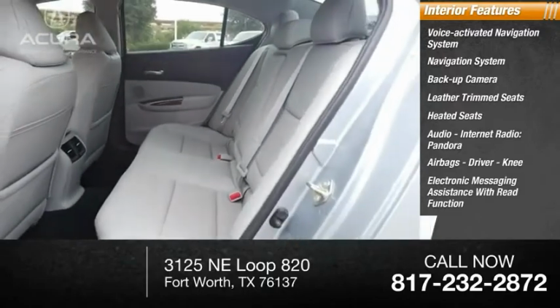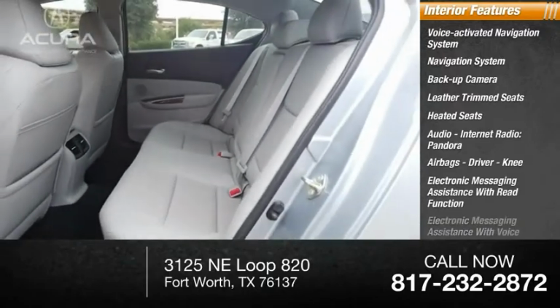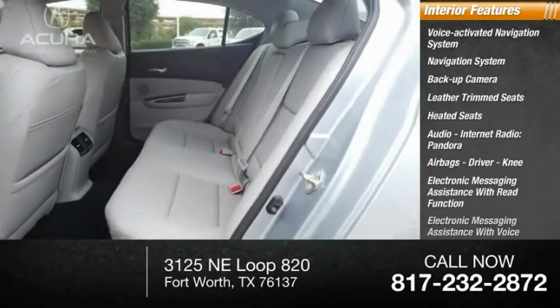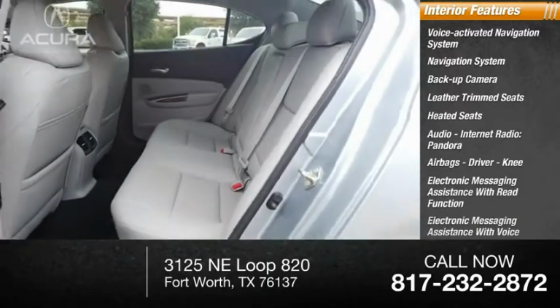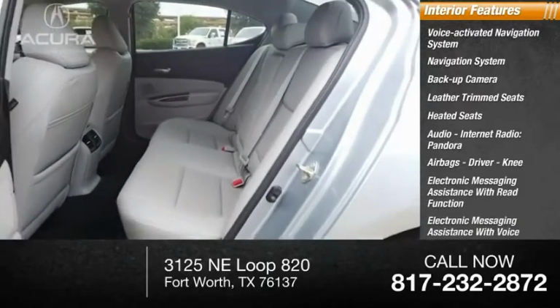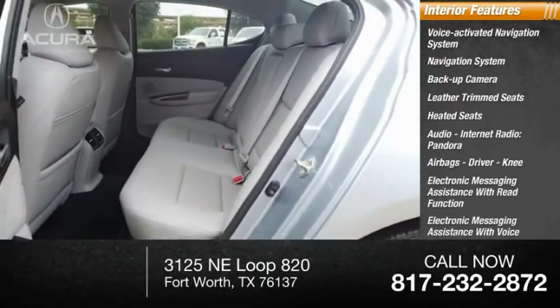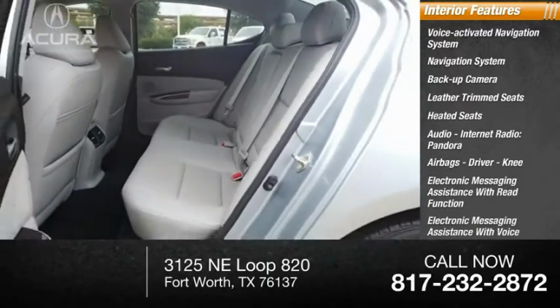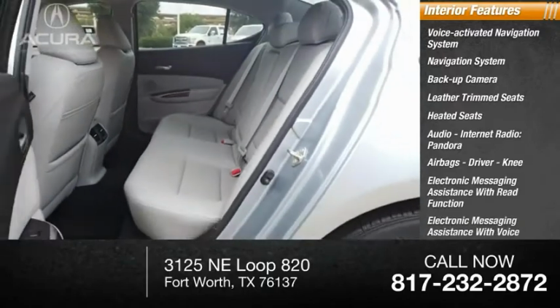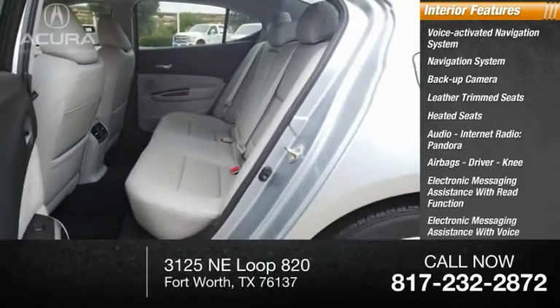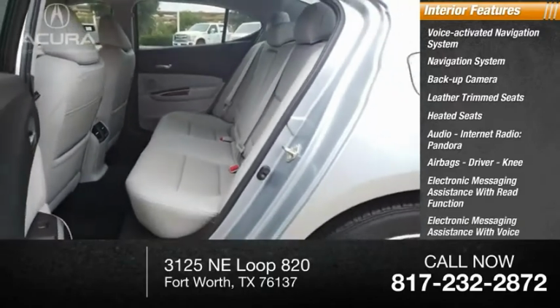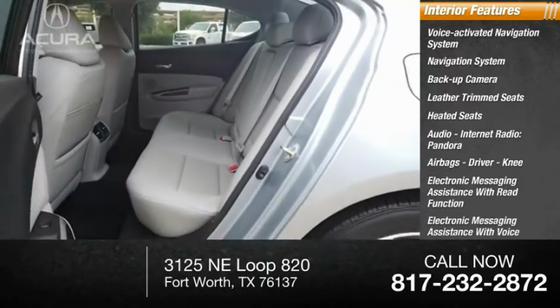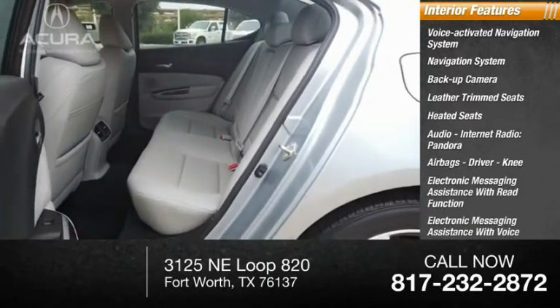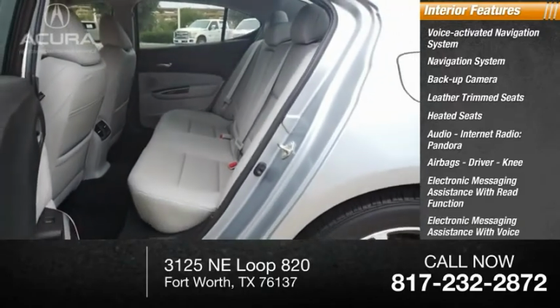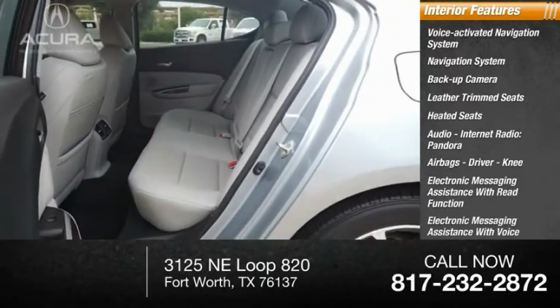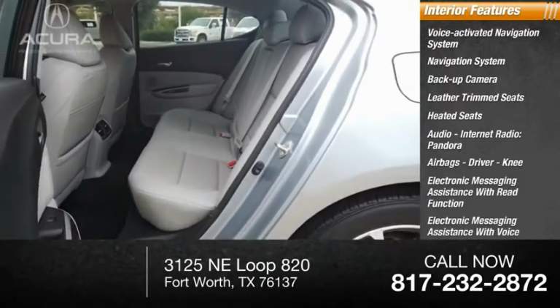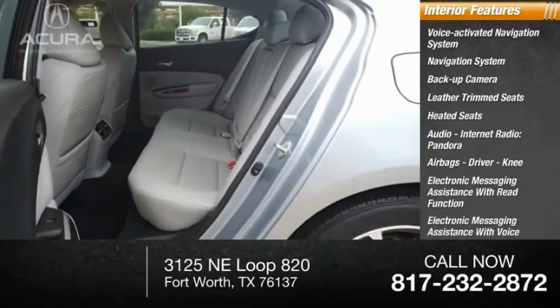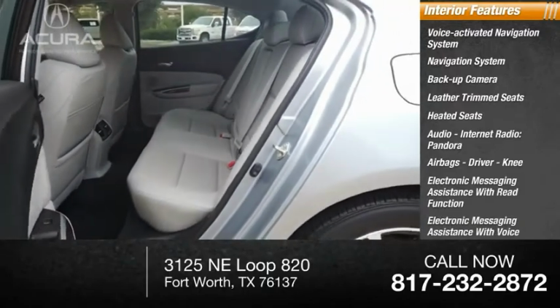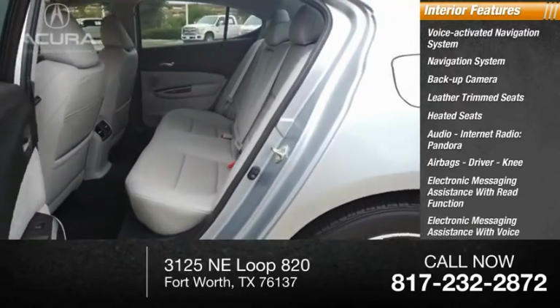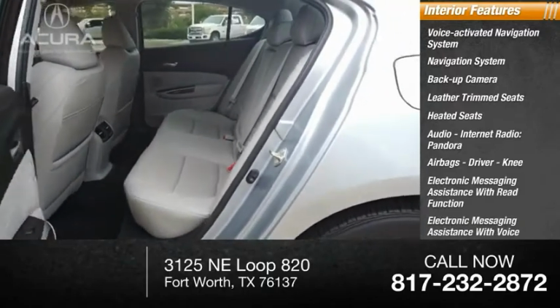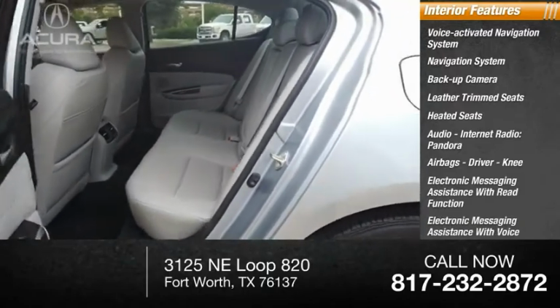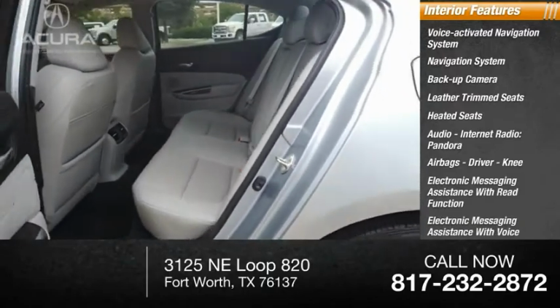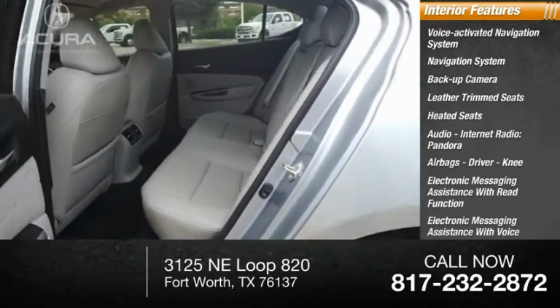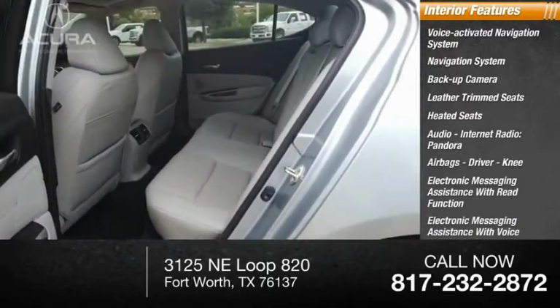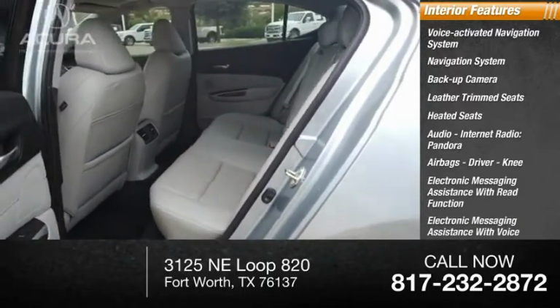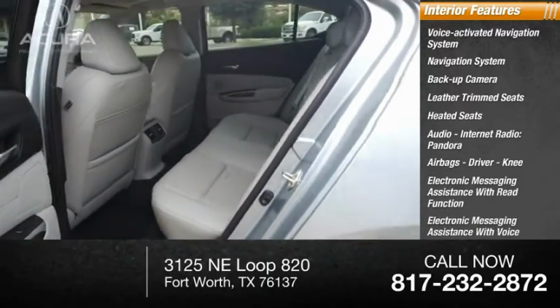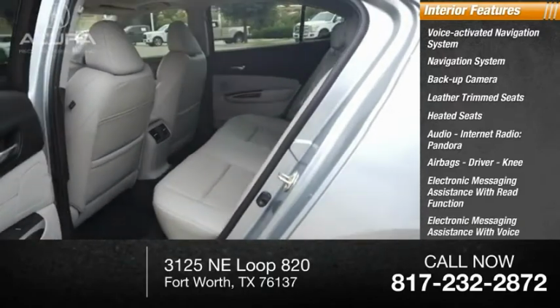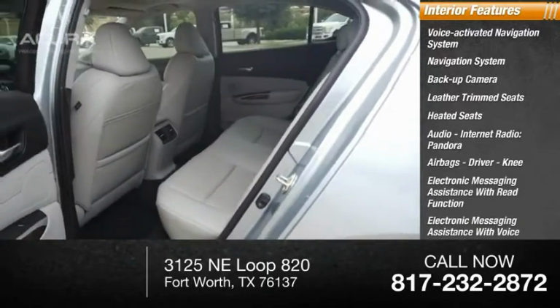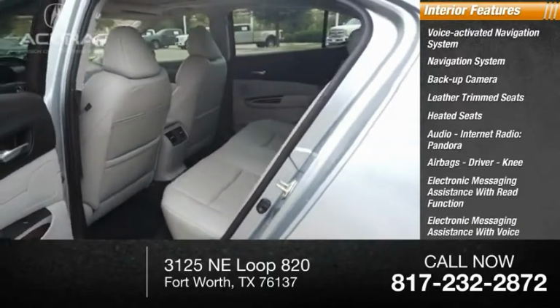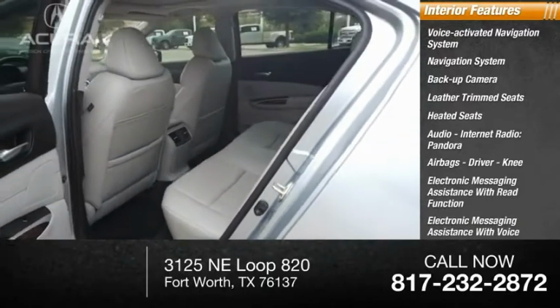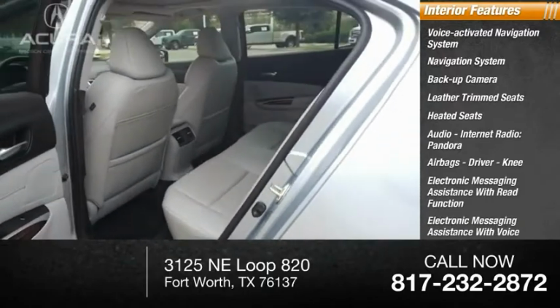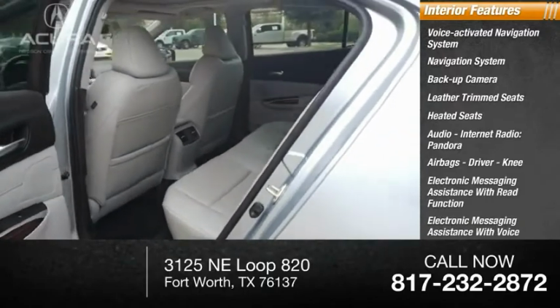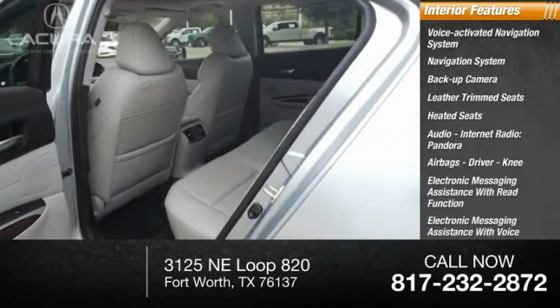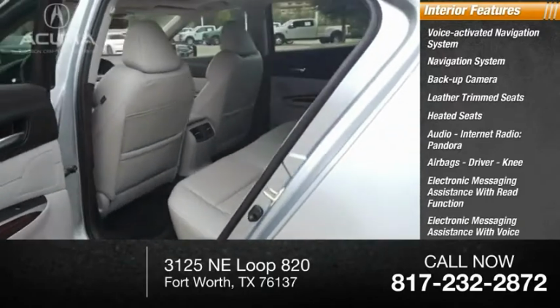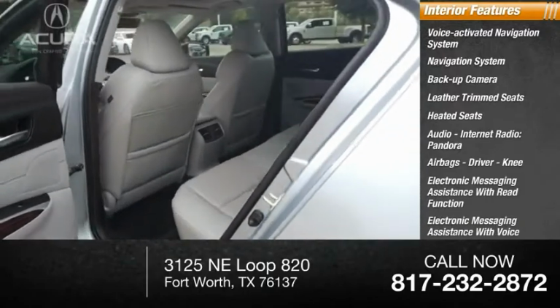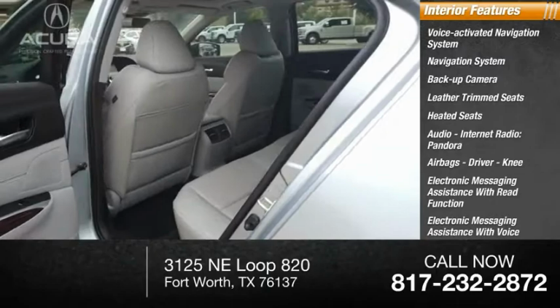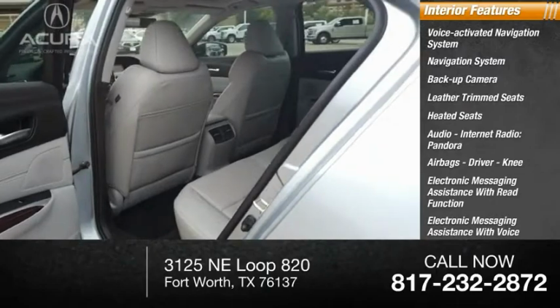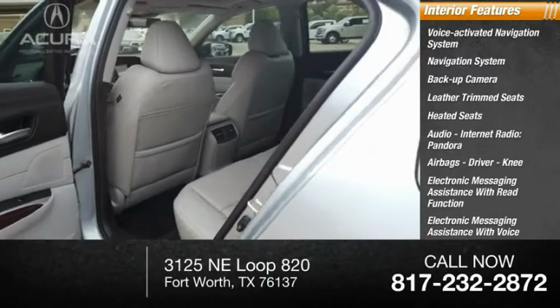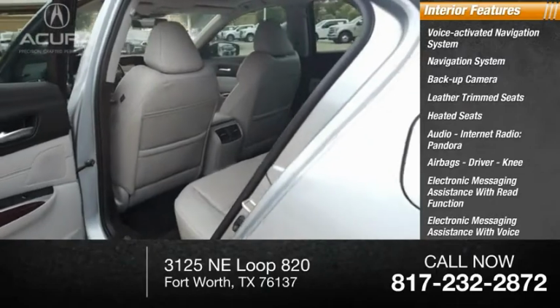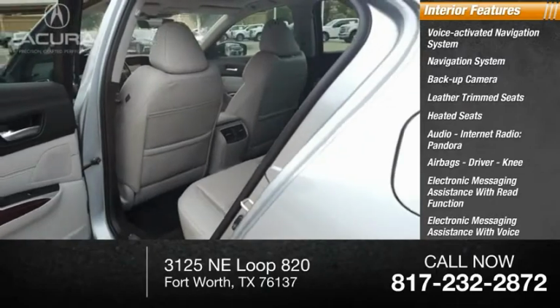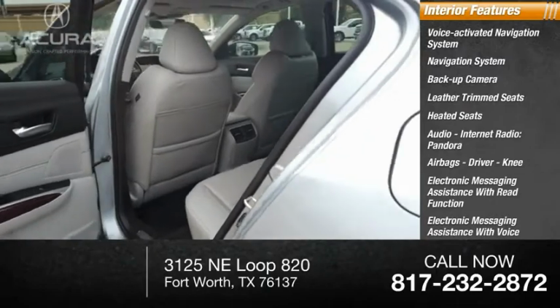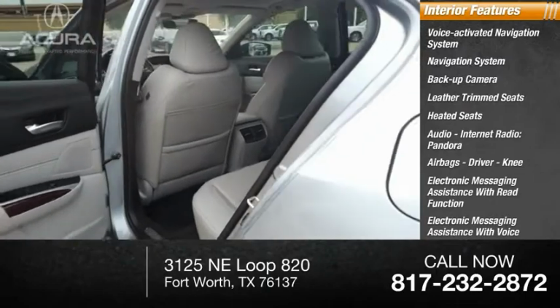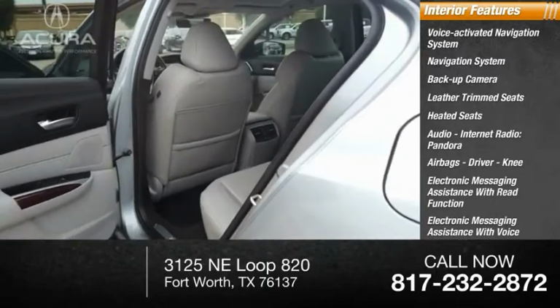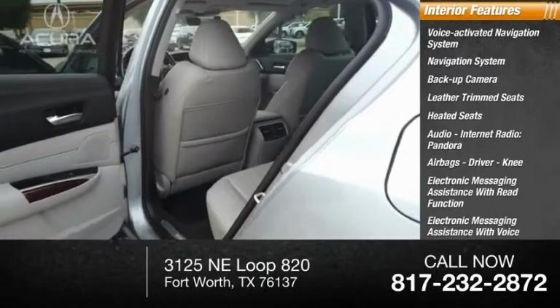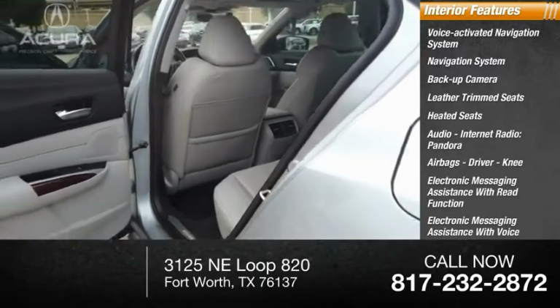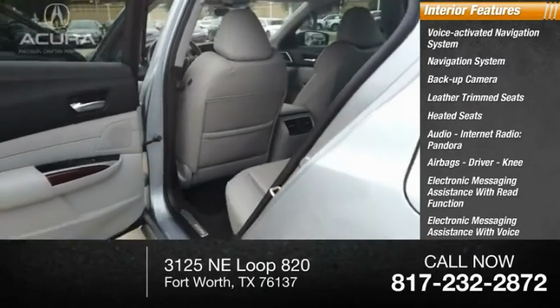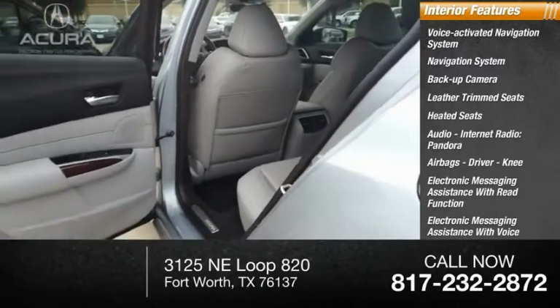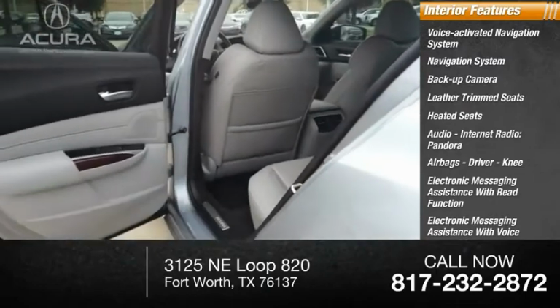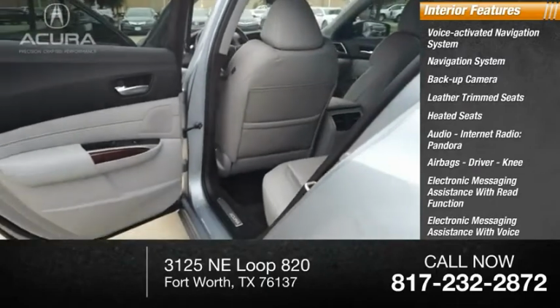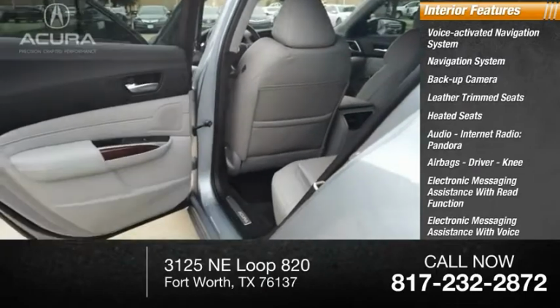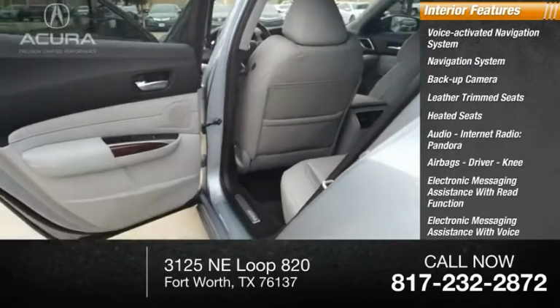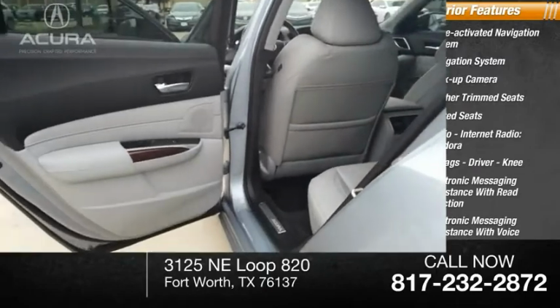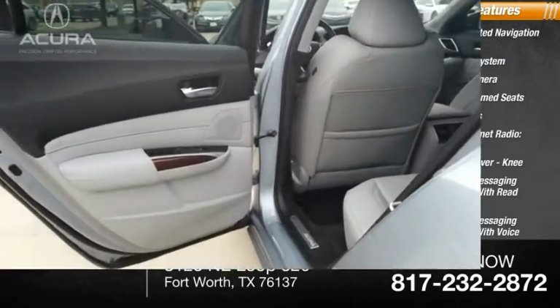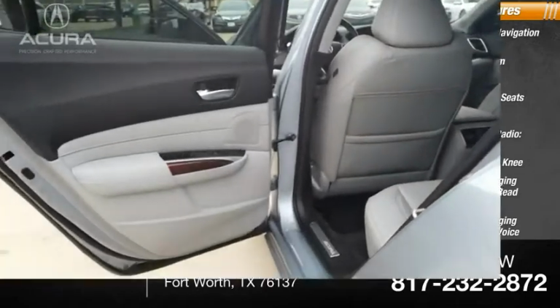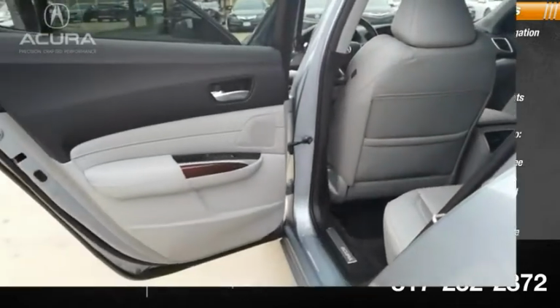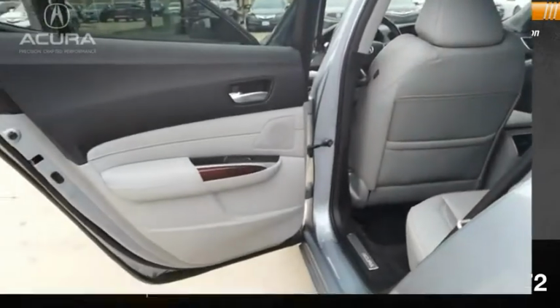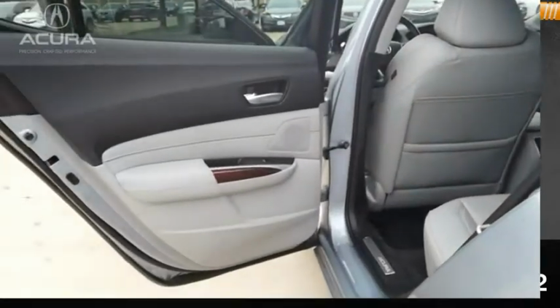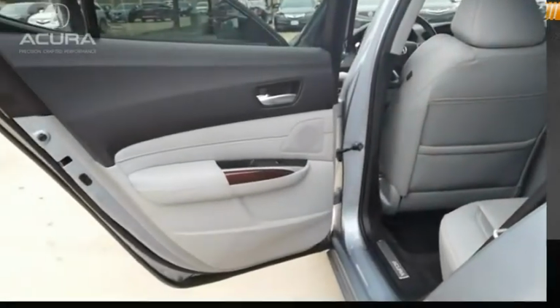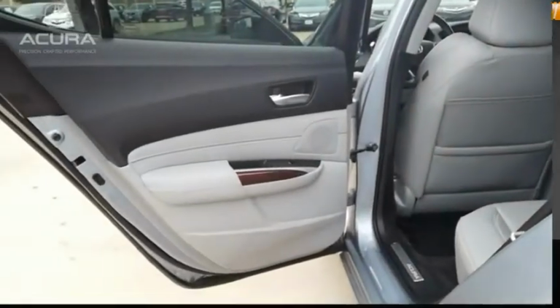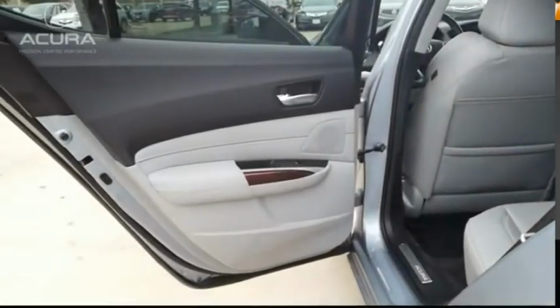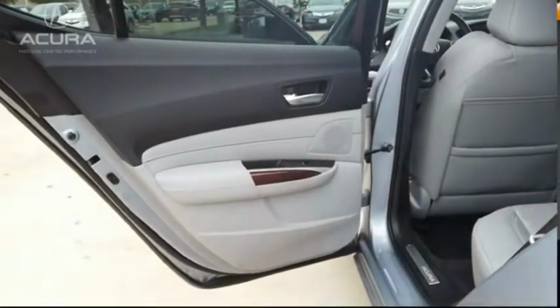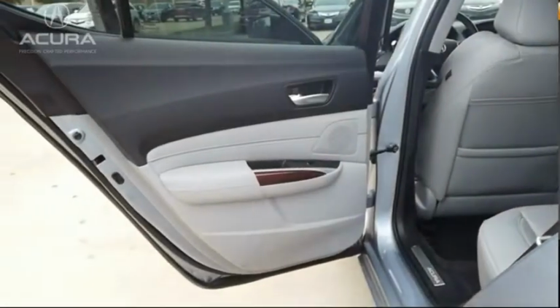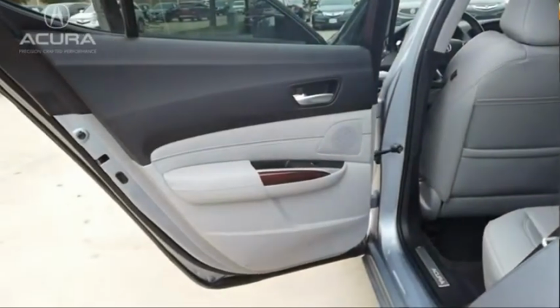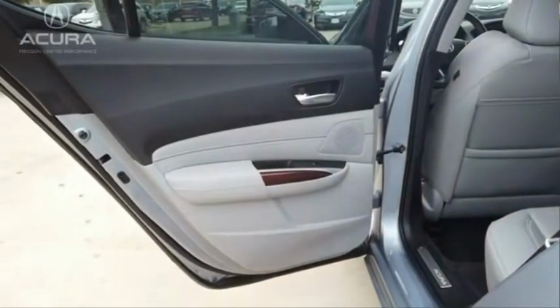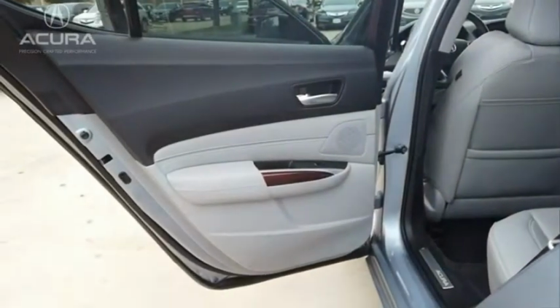Electronic messaging assistance with voice recognition, audio, internet radio, AHA. Come see the car for yourself.